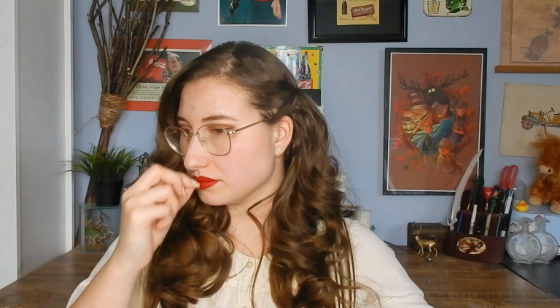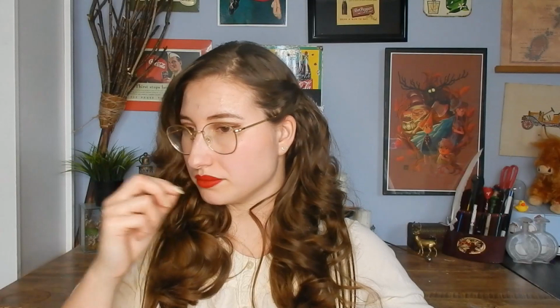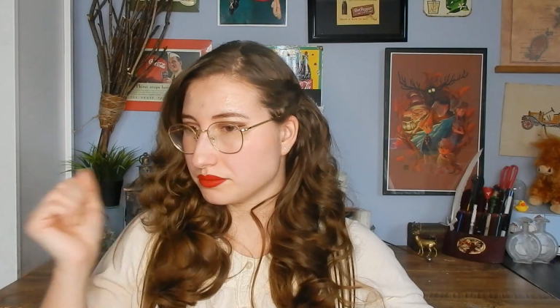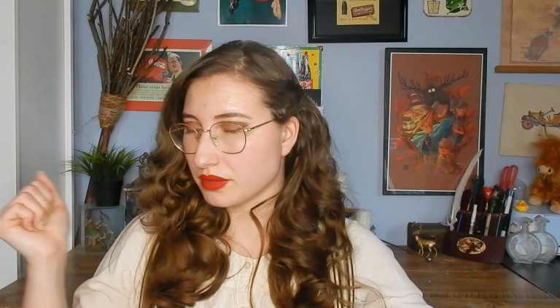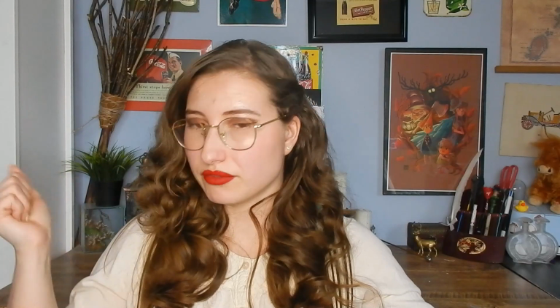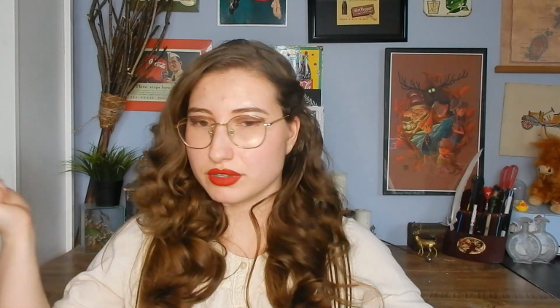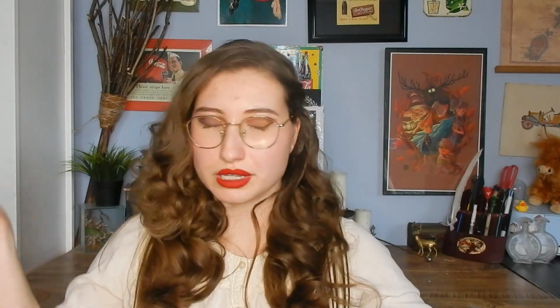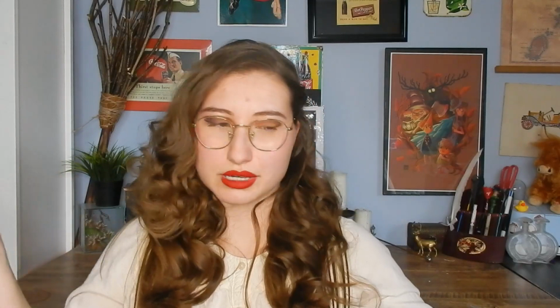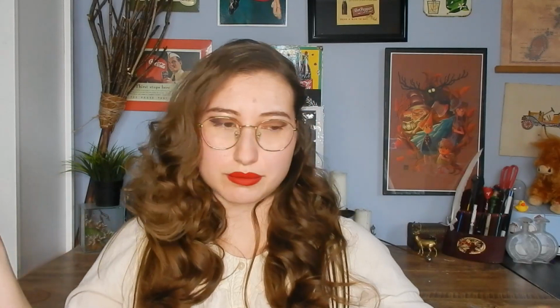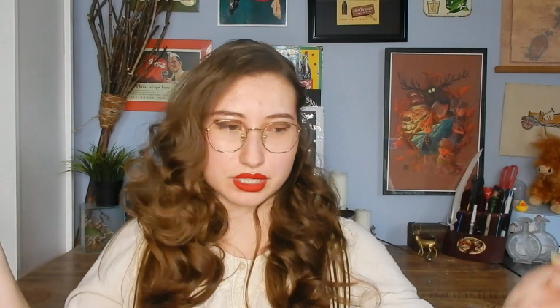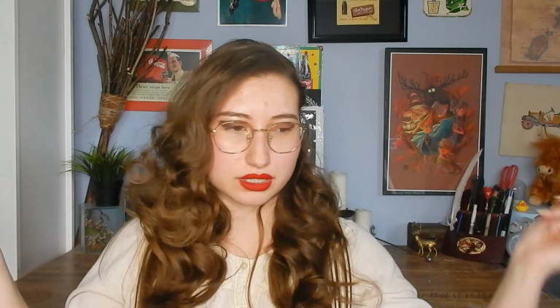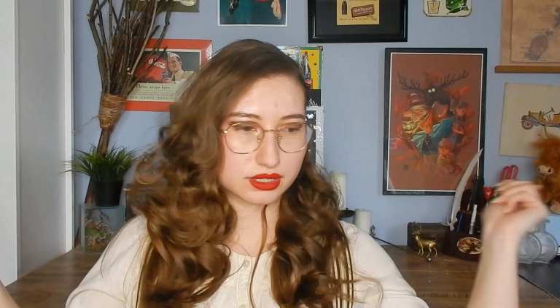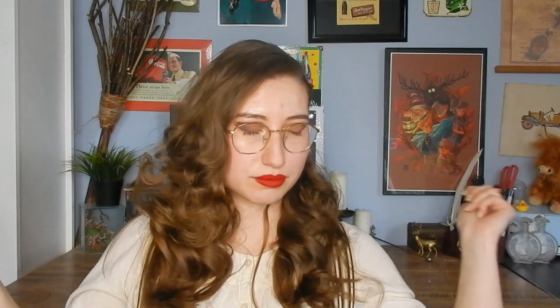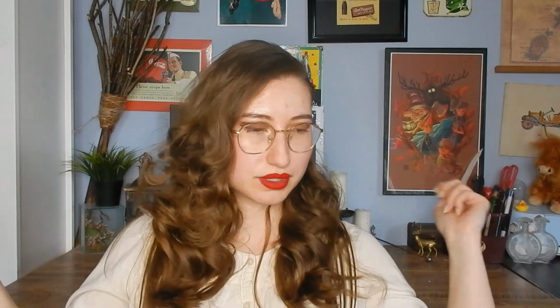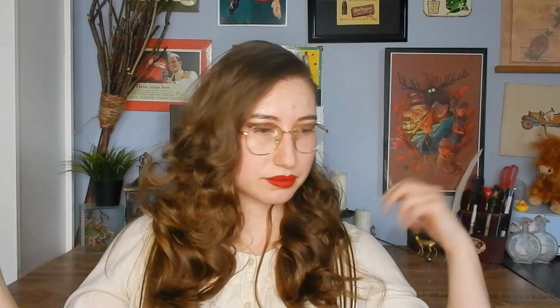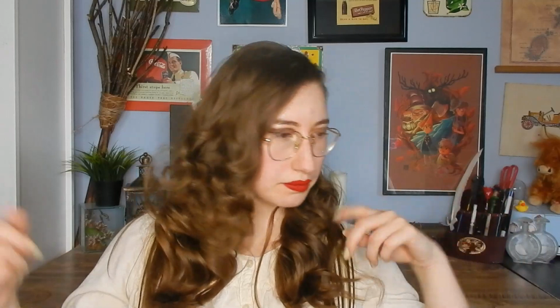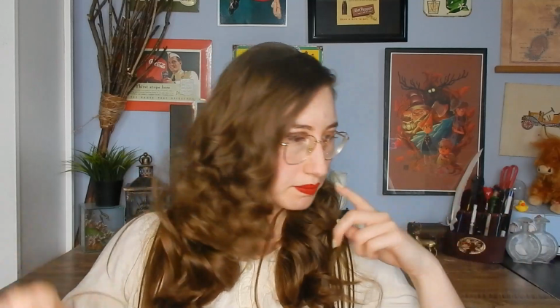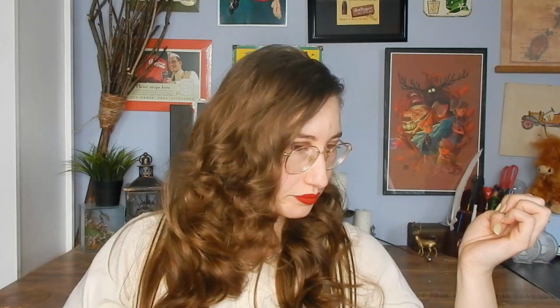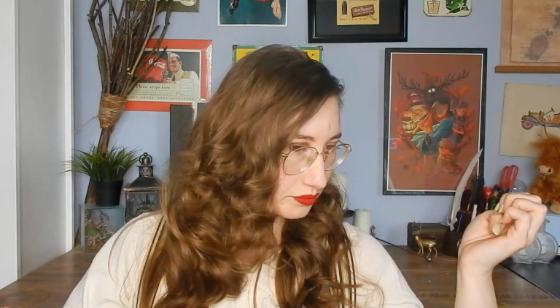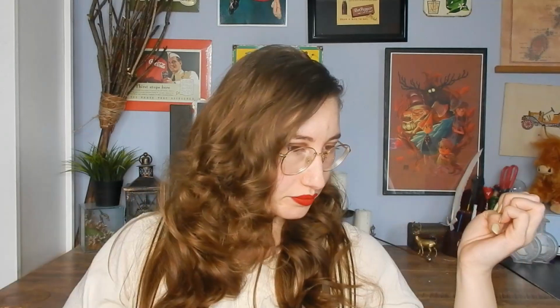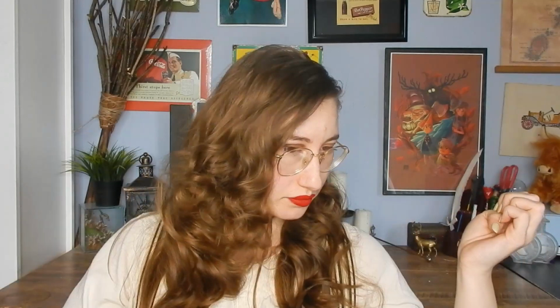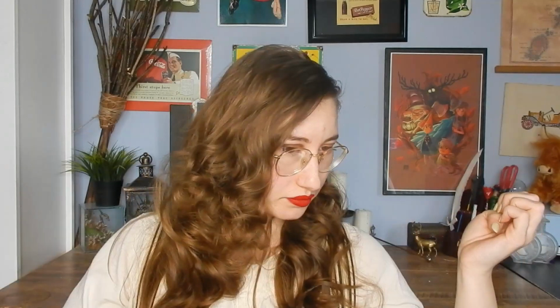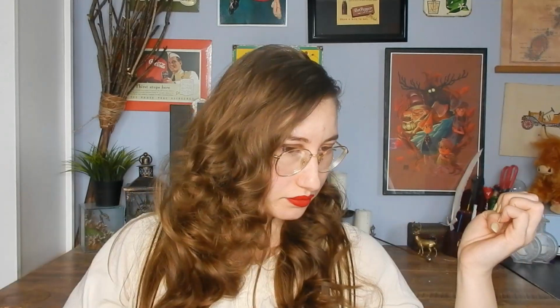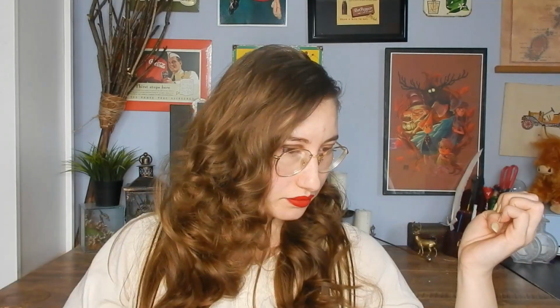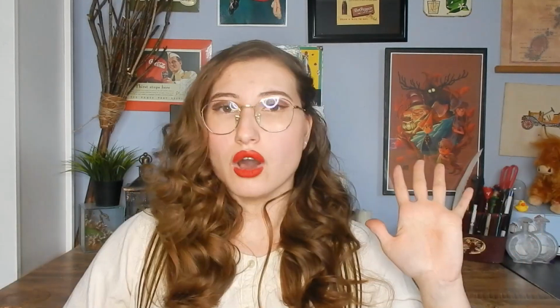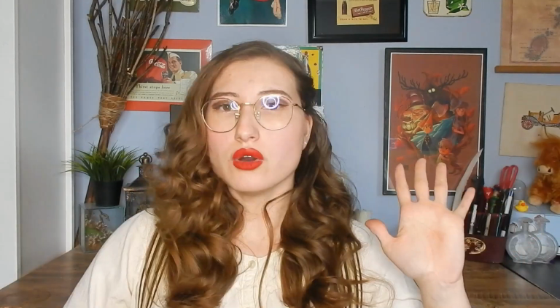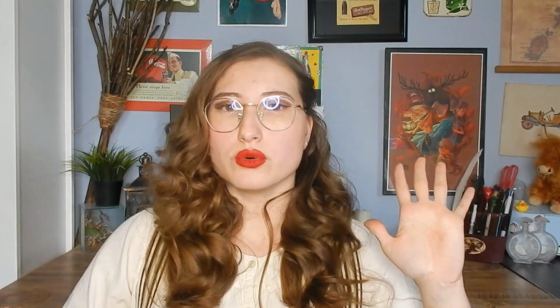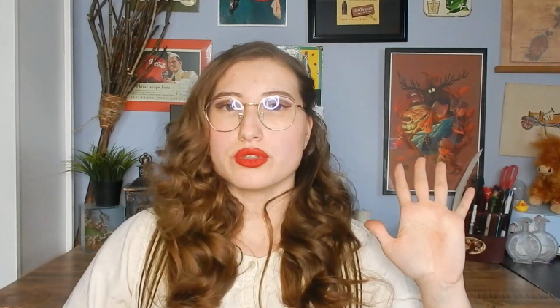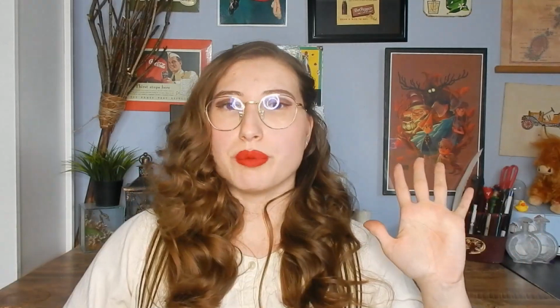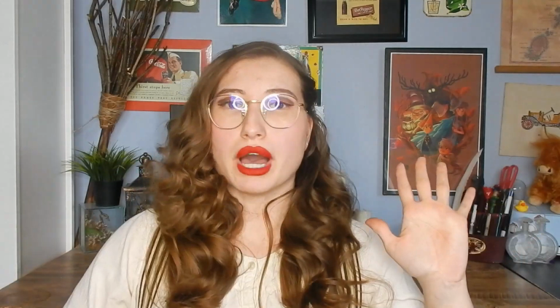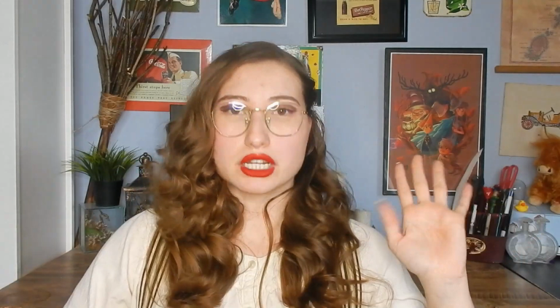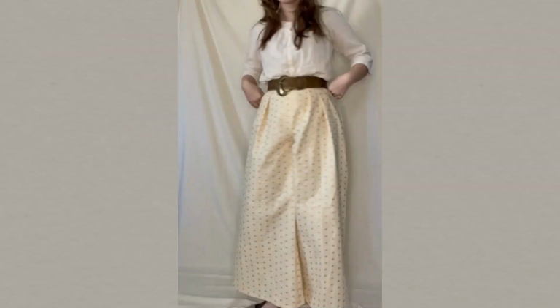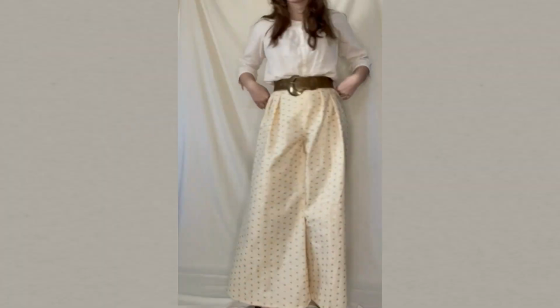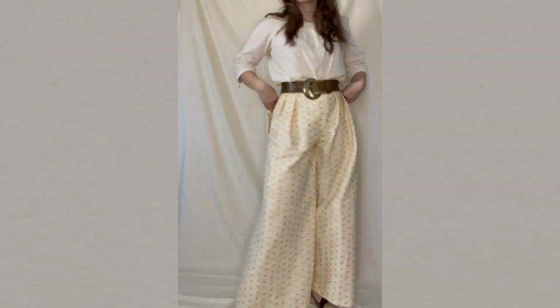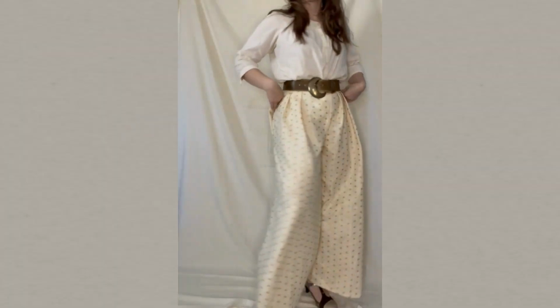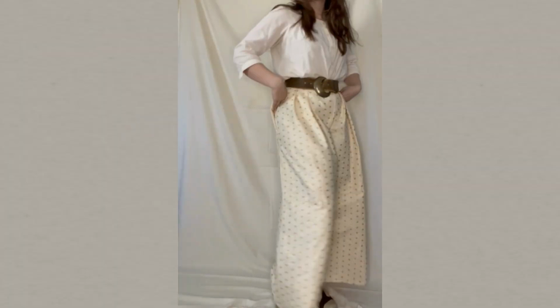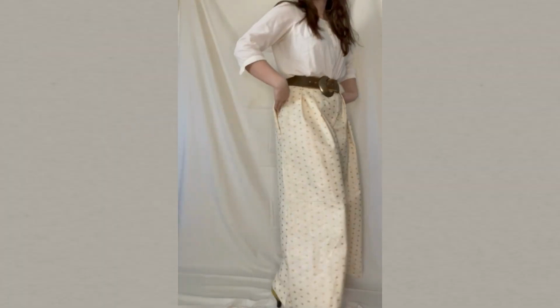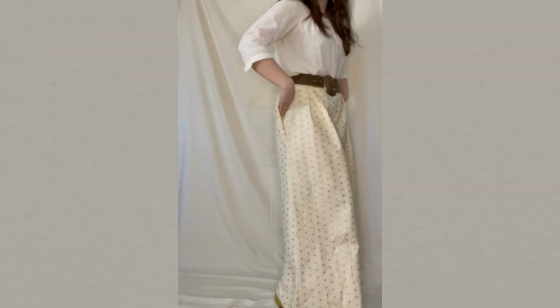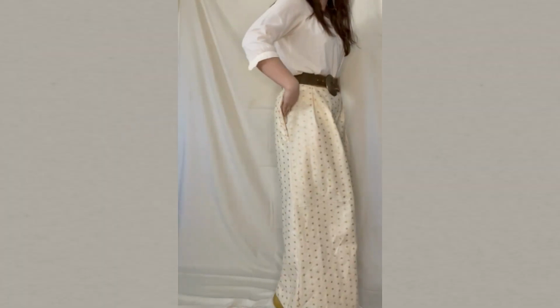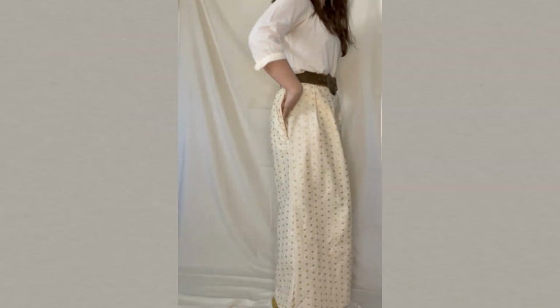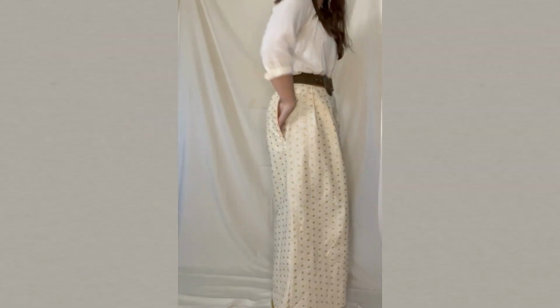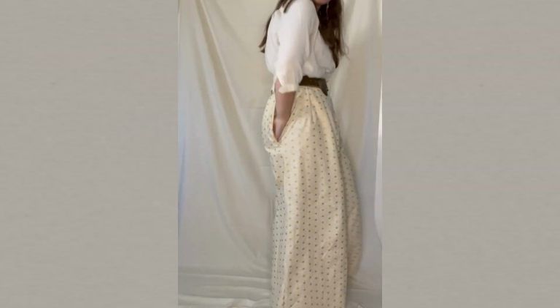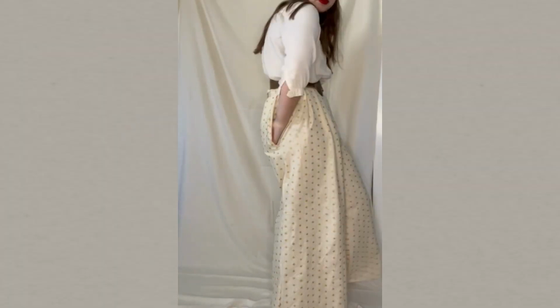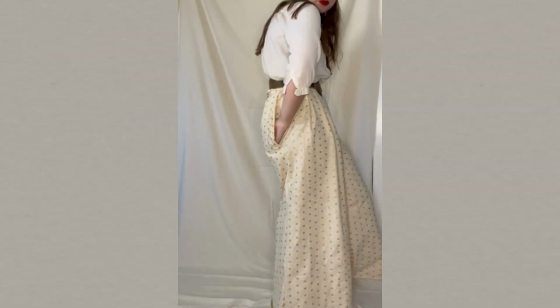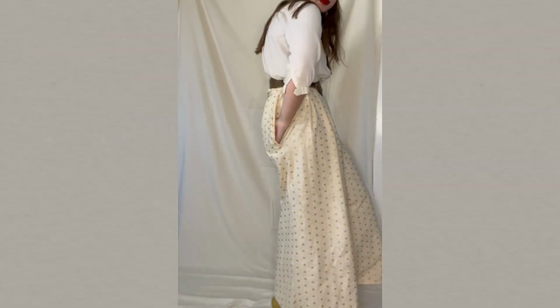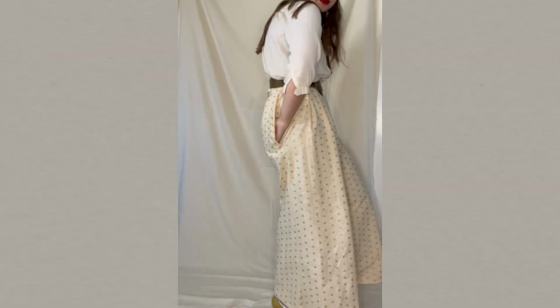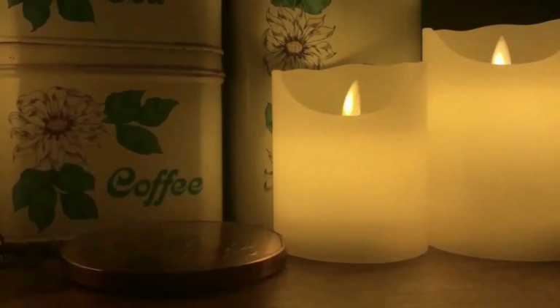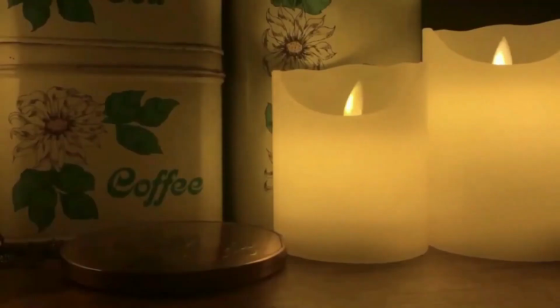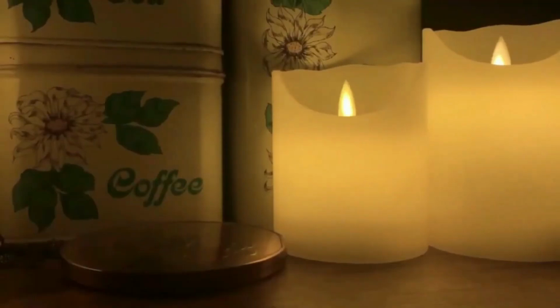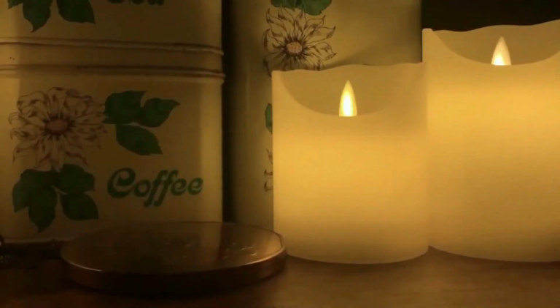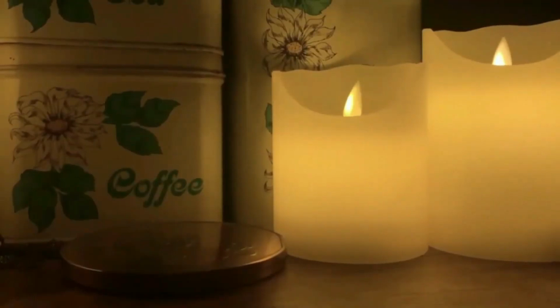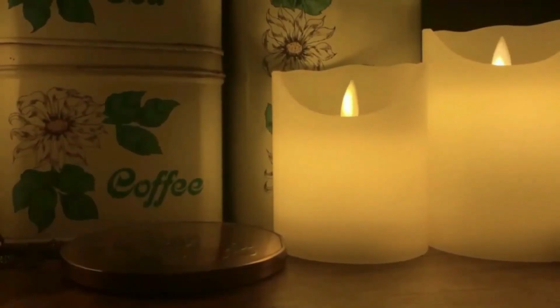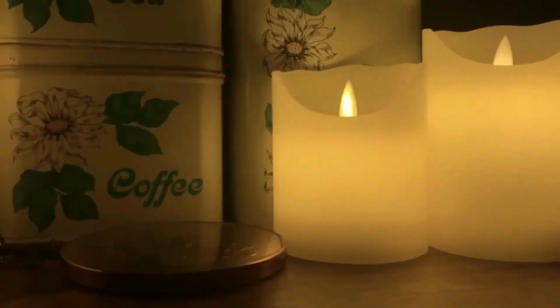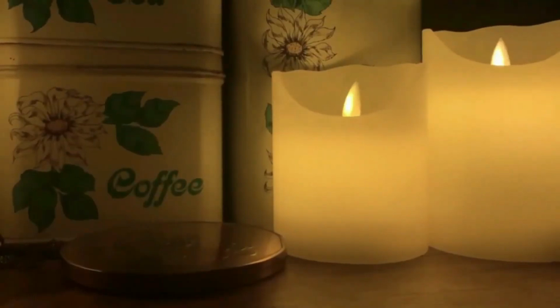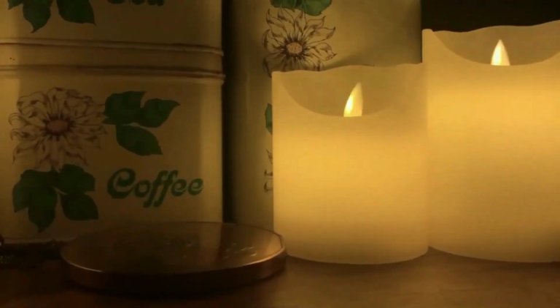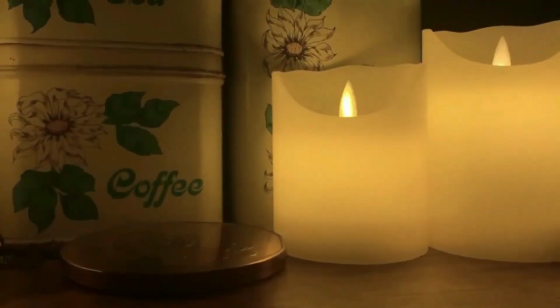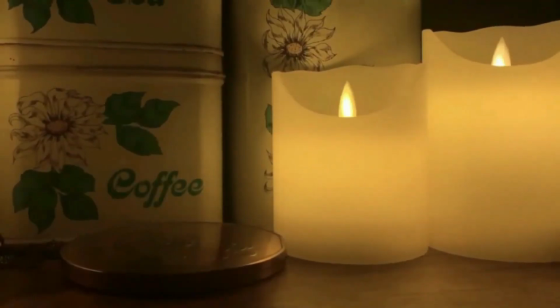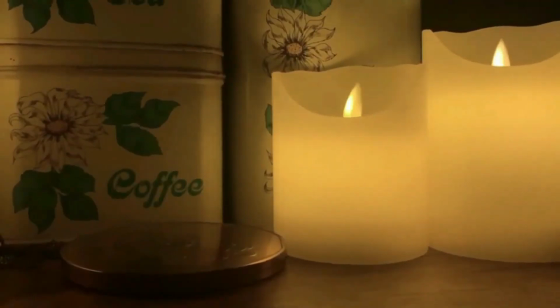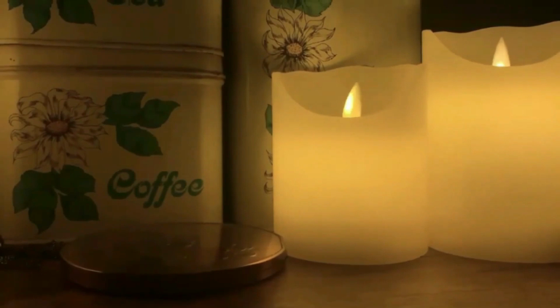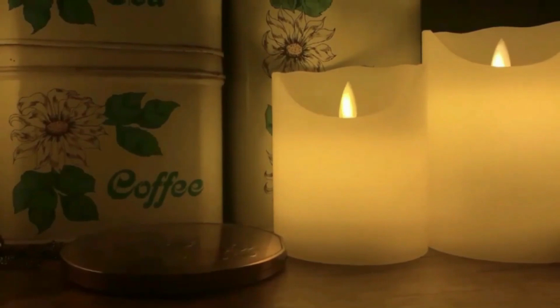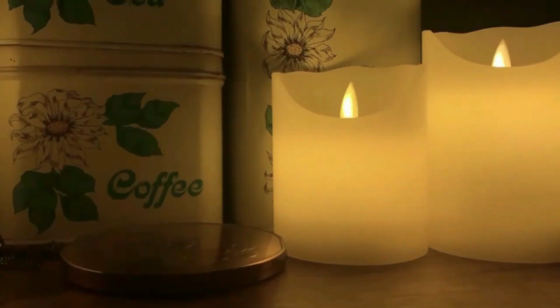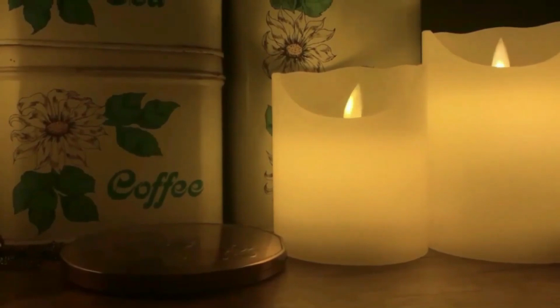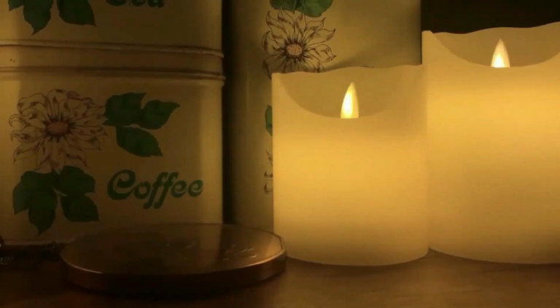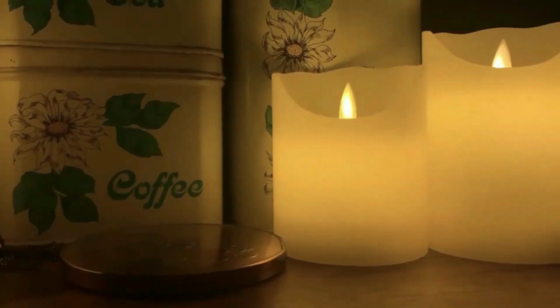I feel like I'm missing something. Oh — the pockets are backwards!